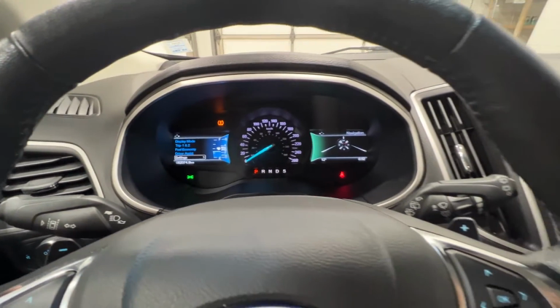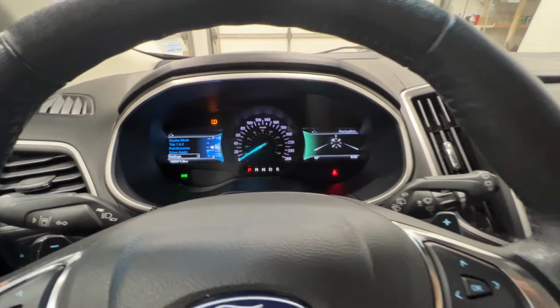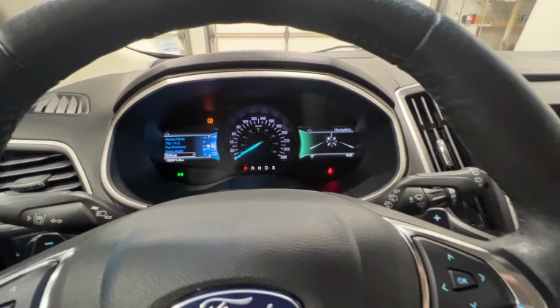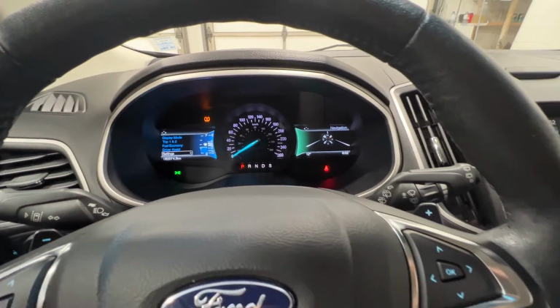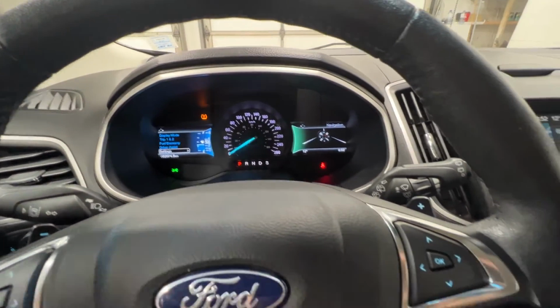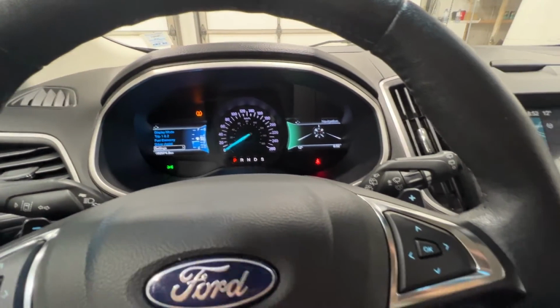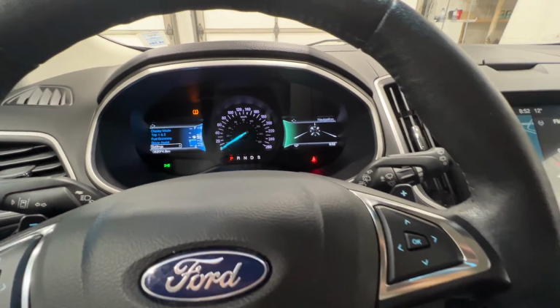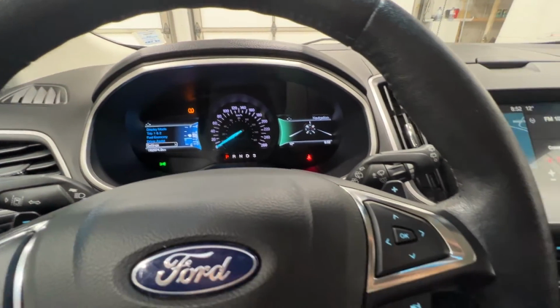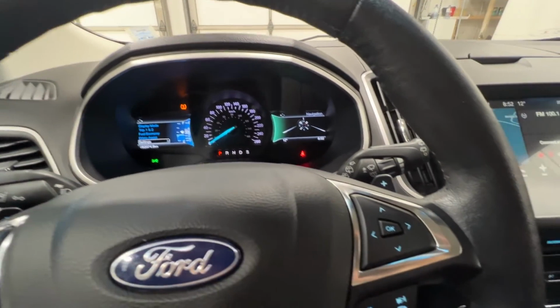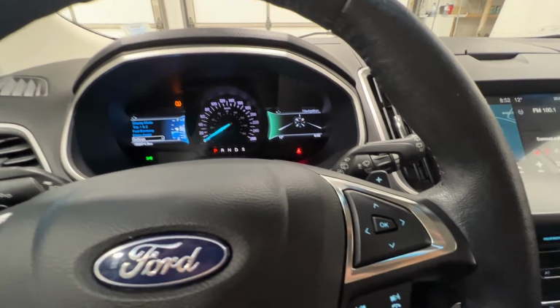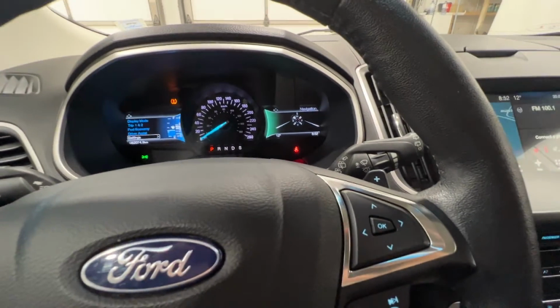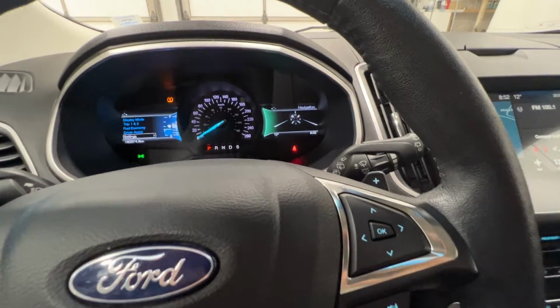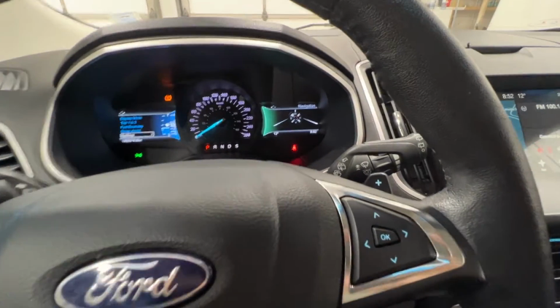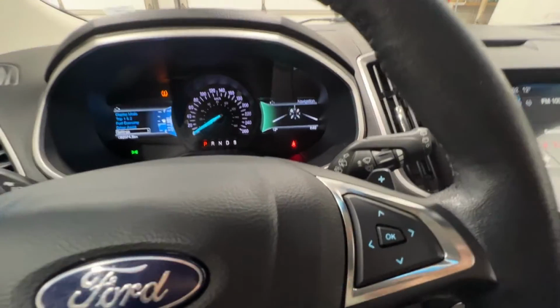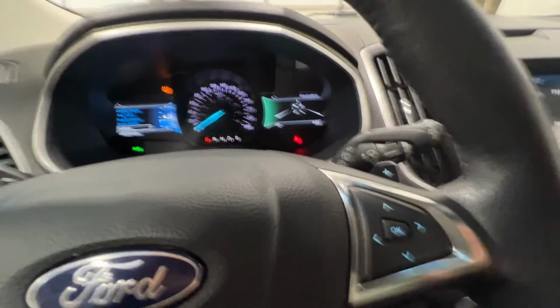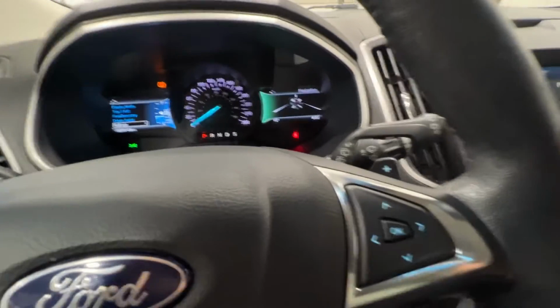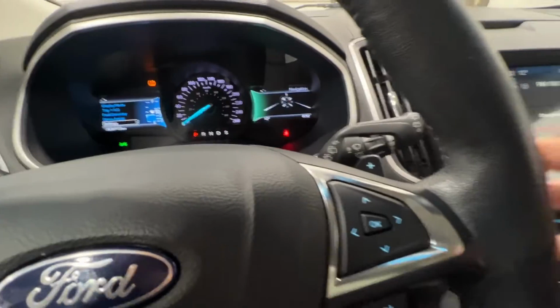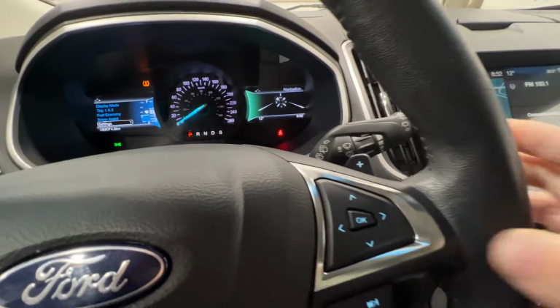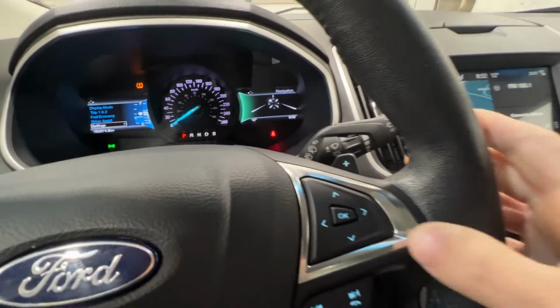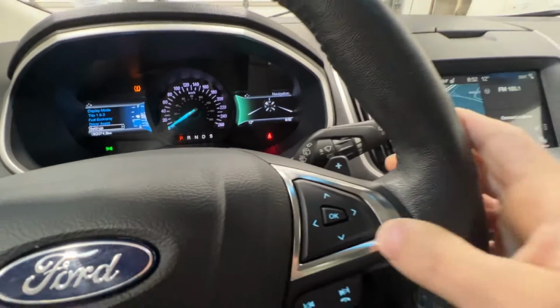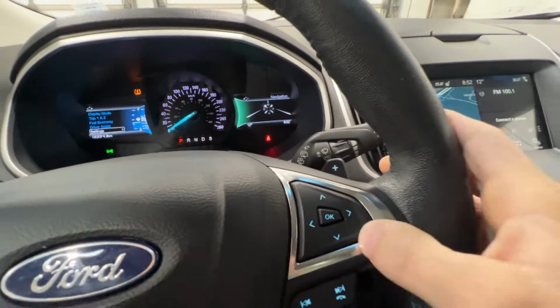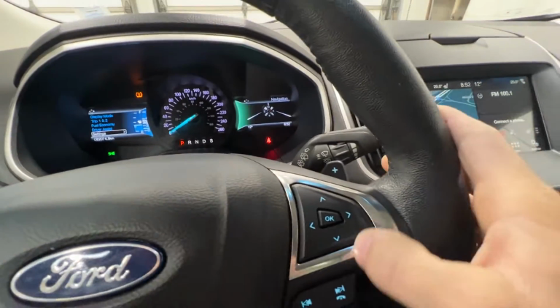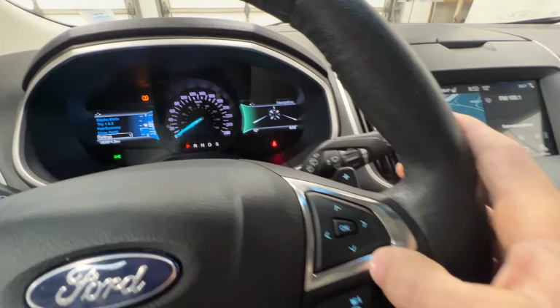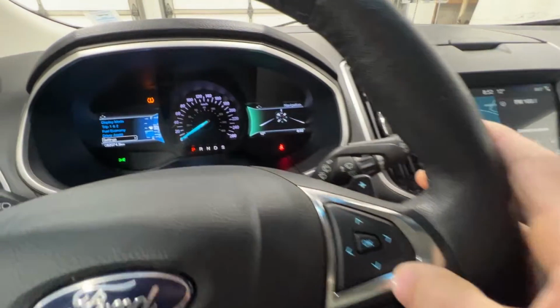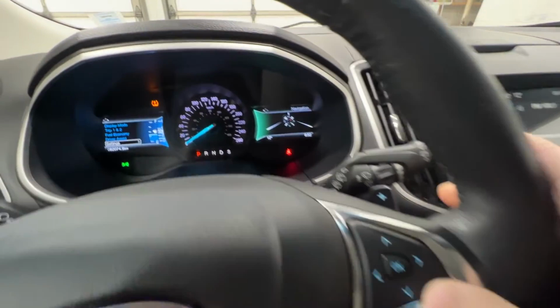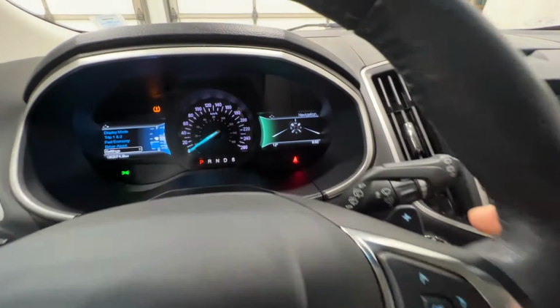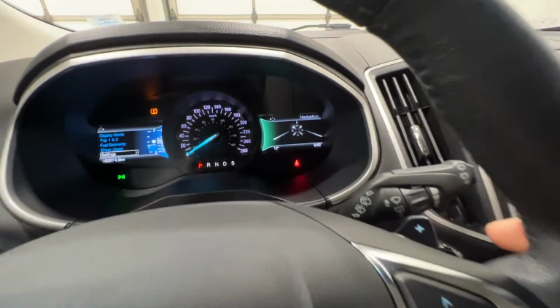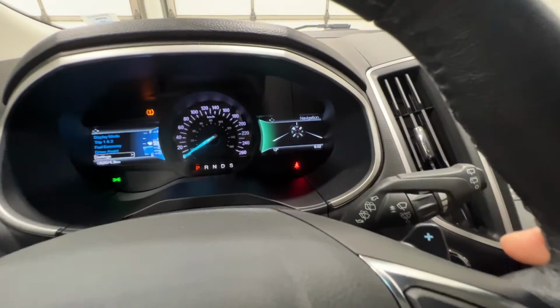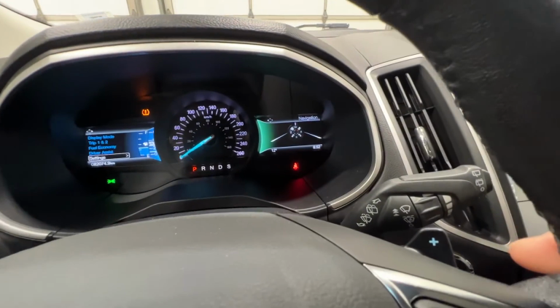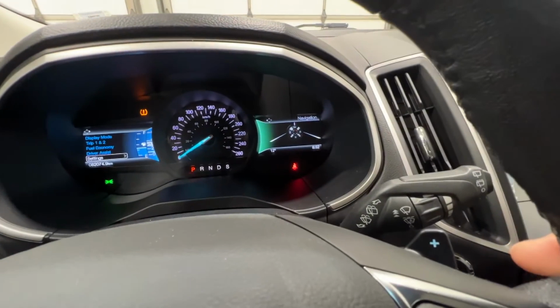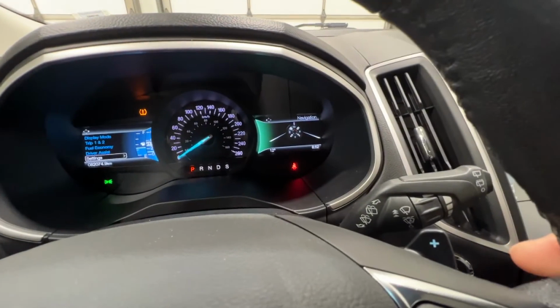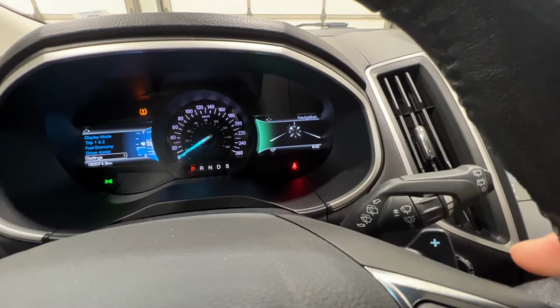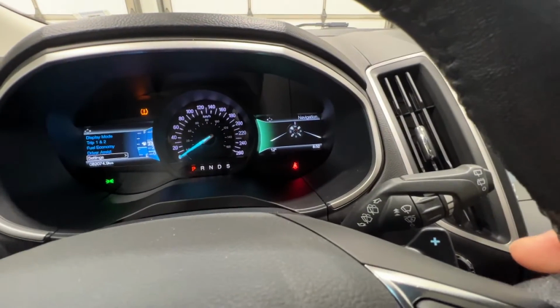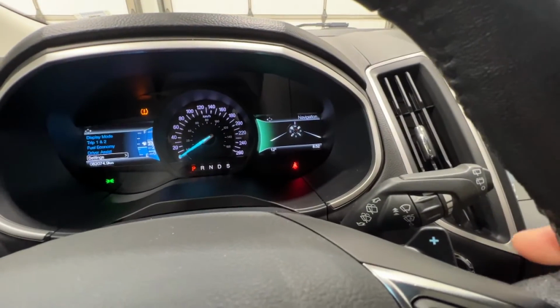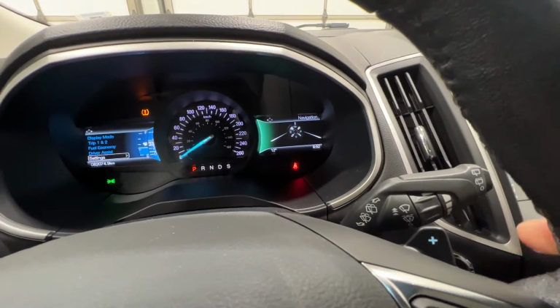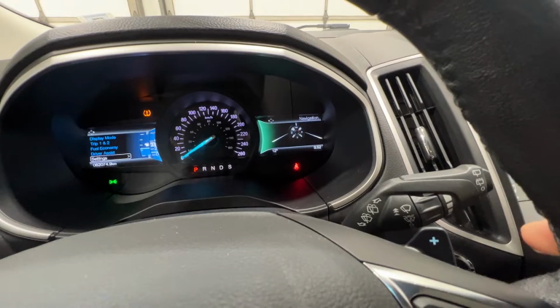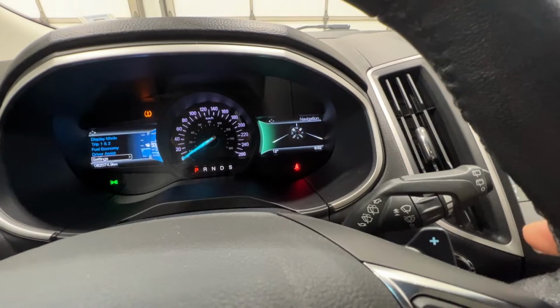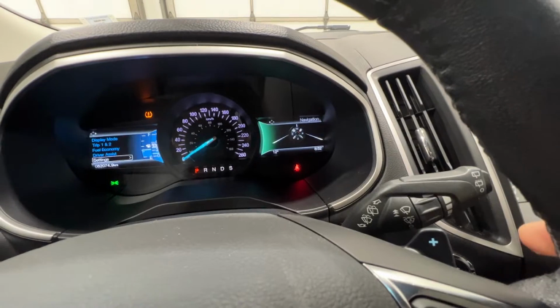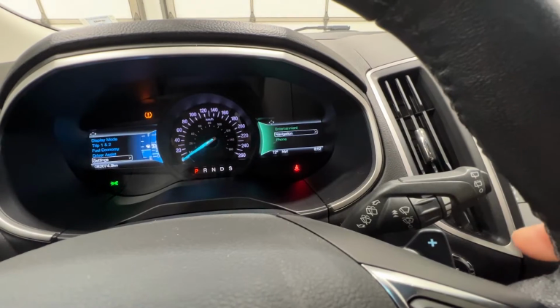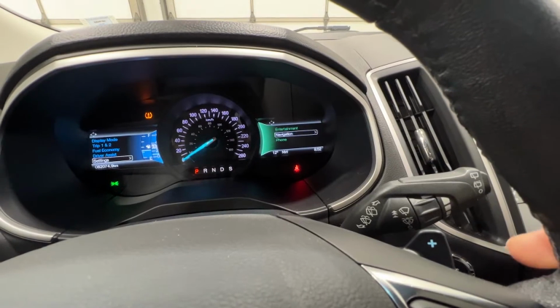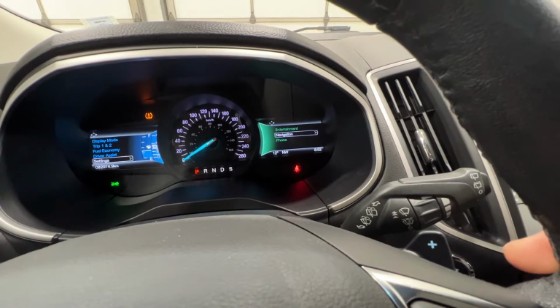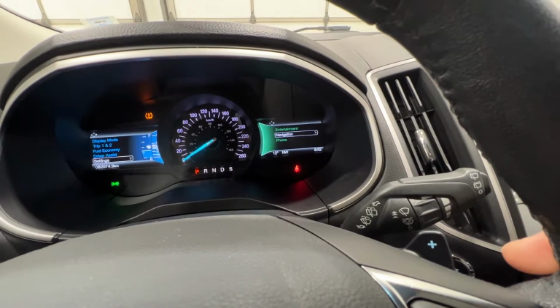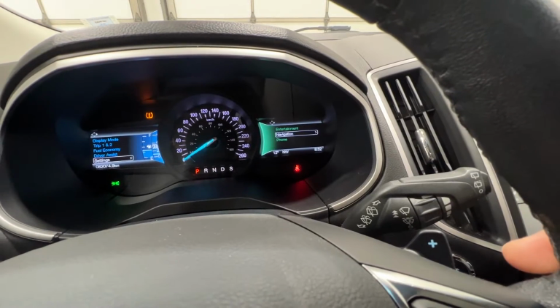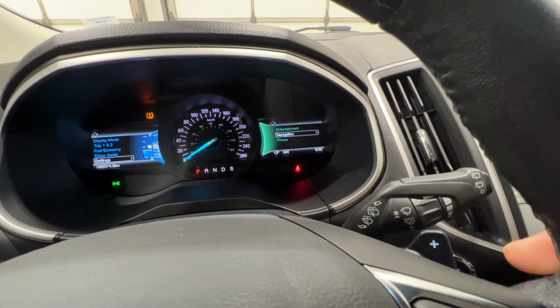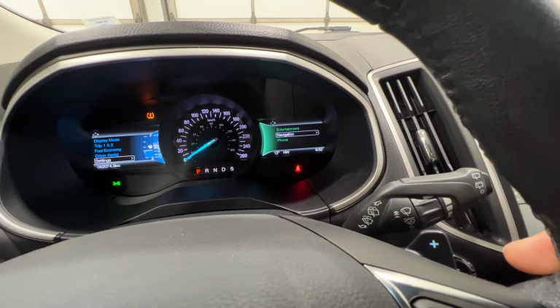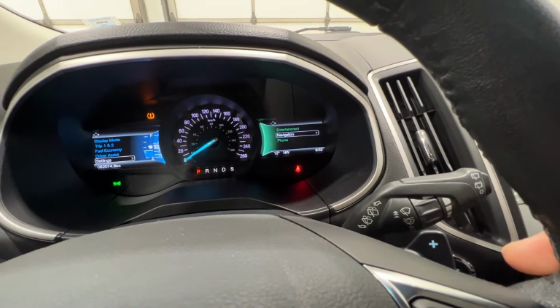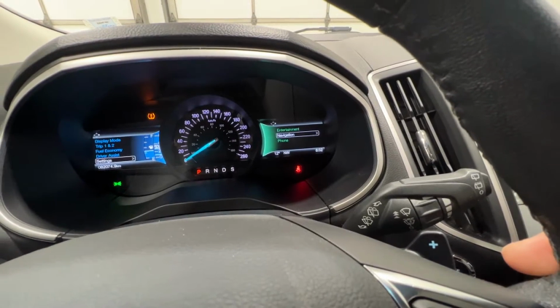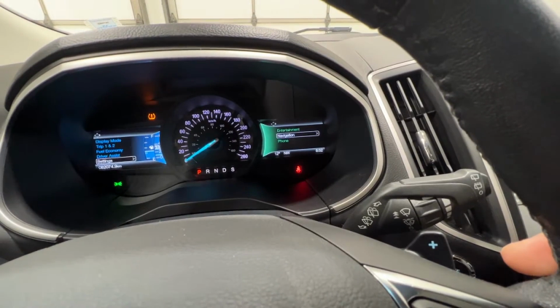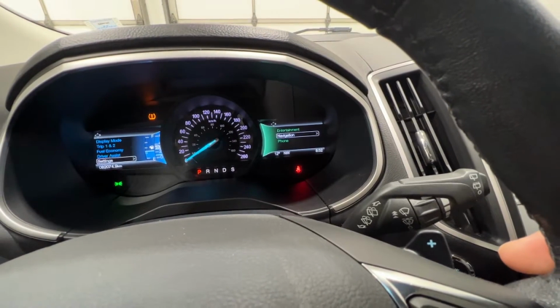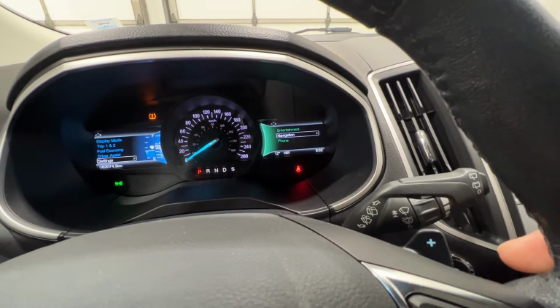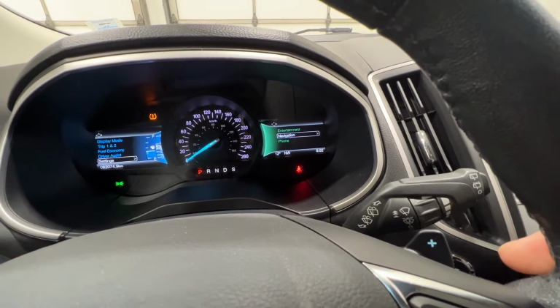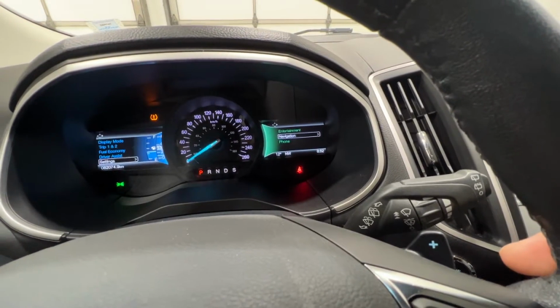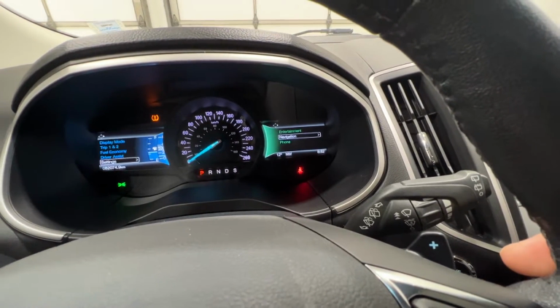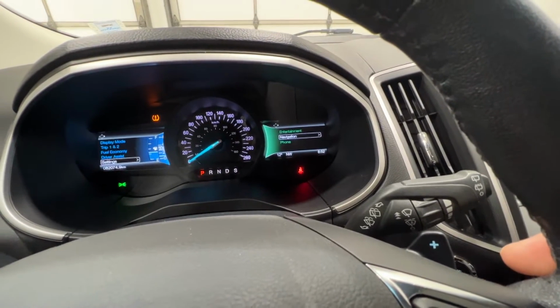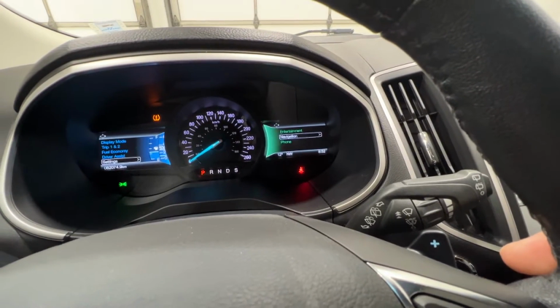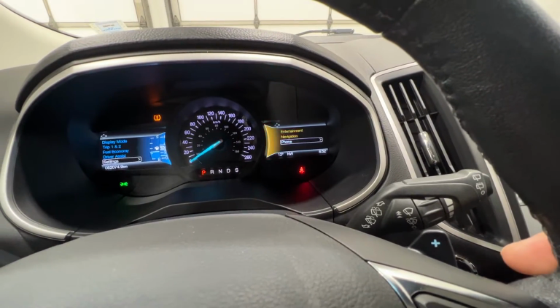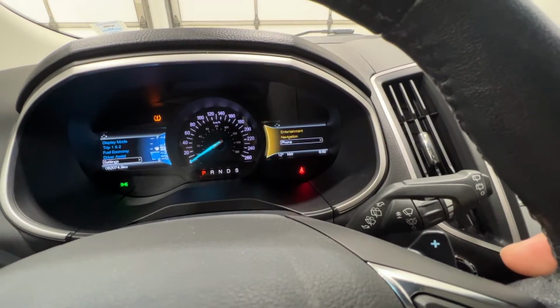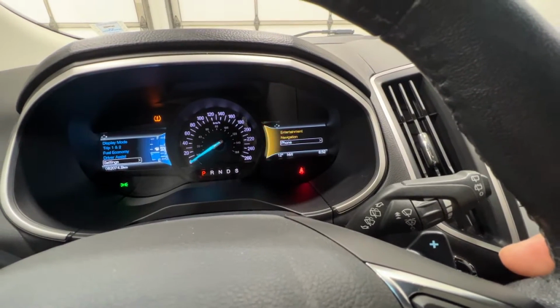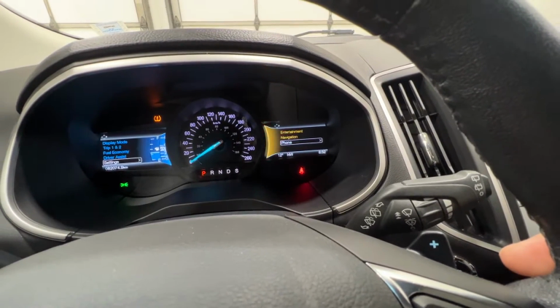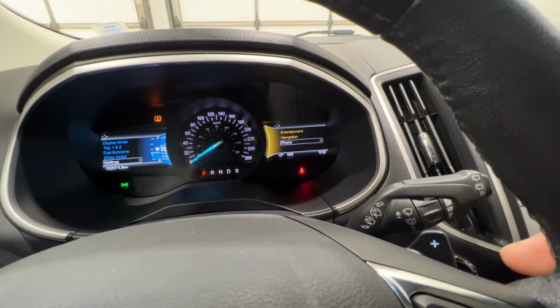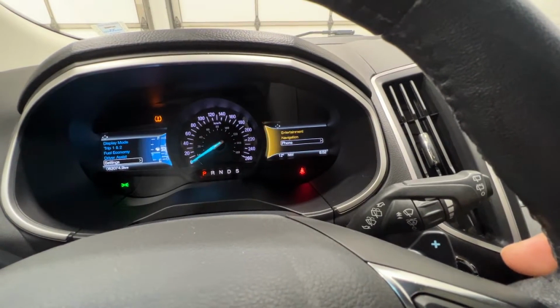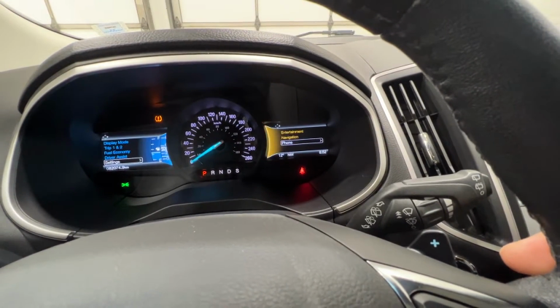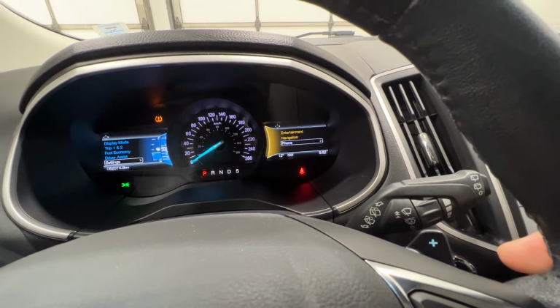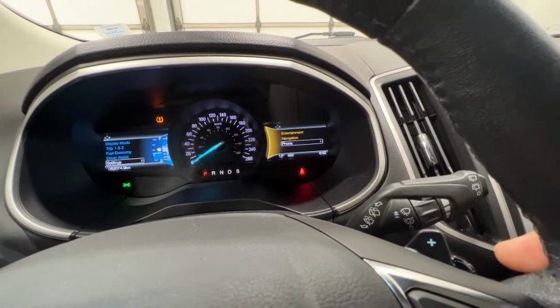With the right screen we can scroll through navigation, entertainment, and phone settings.